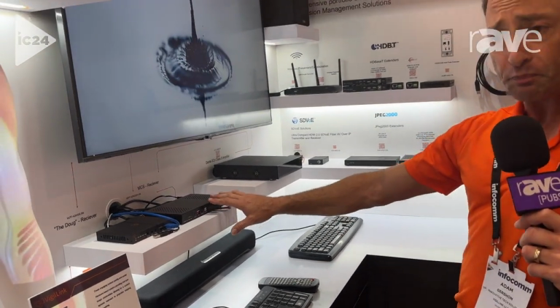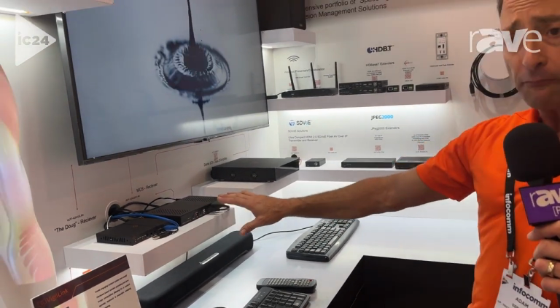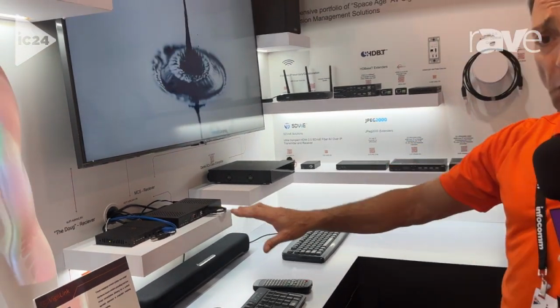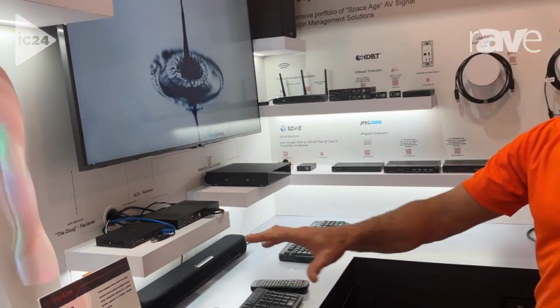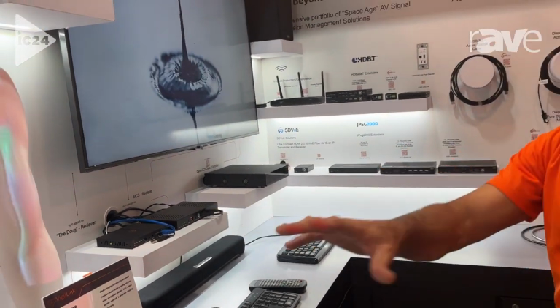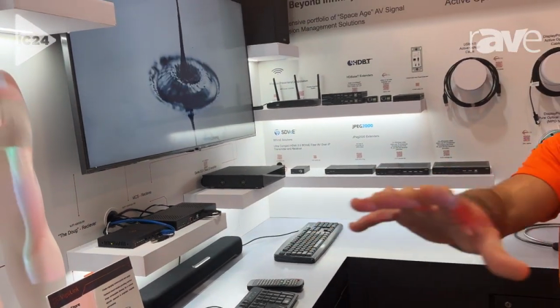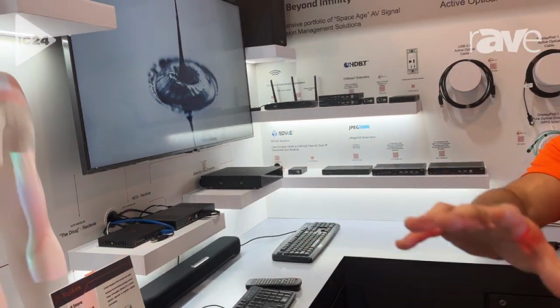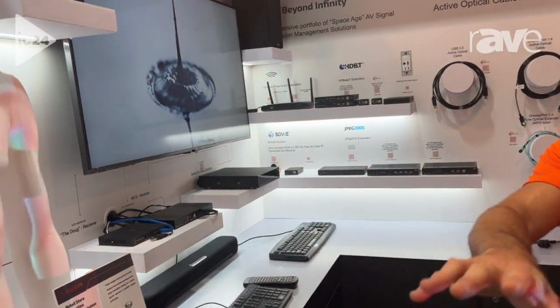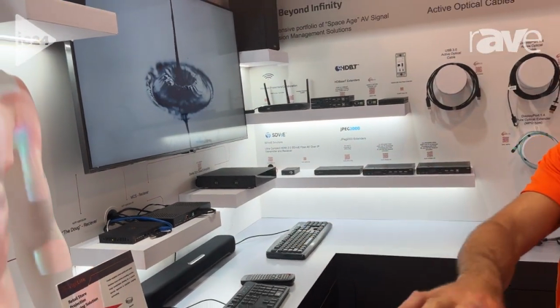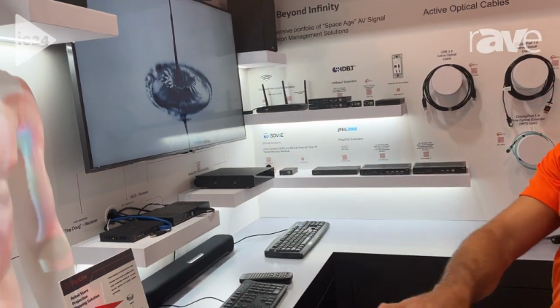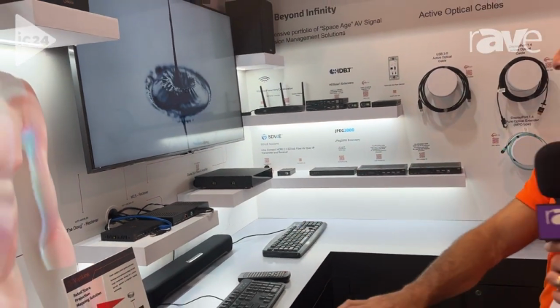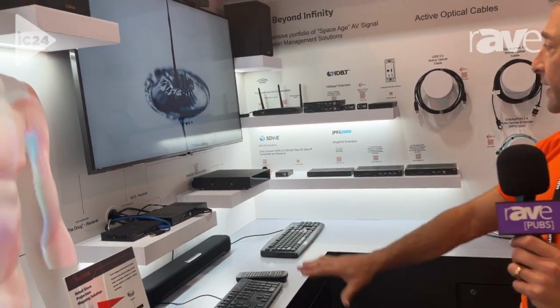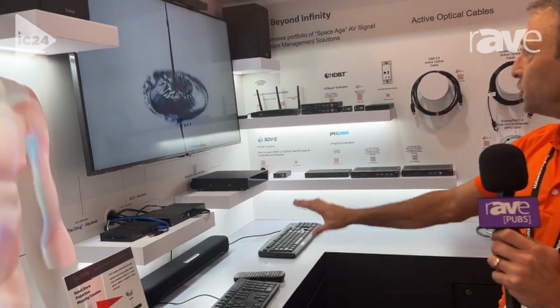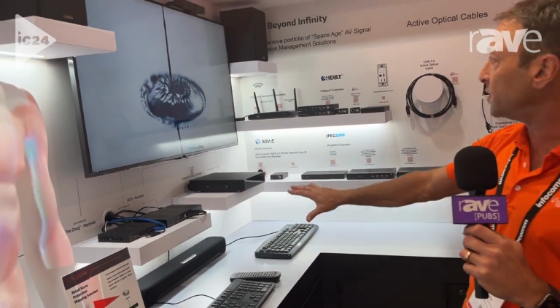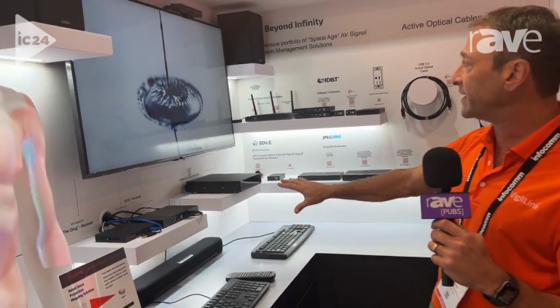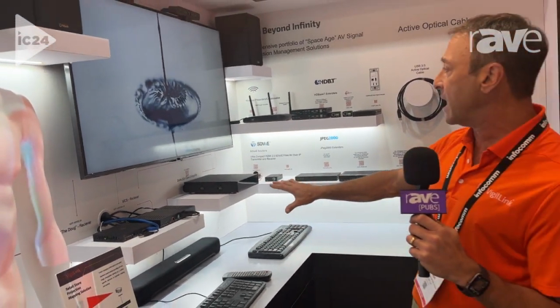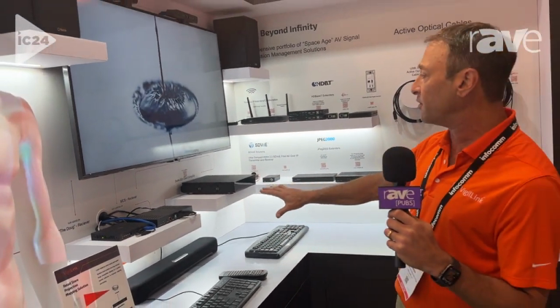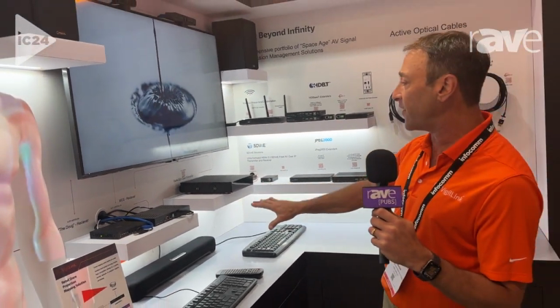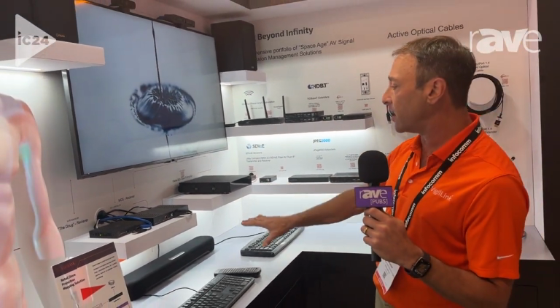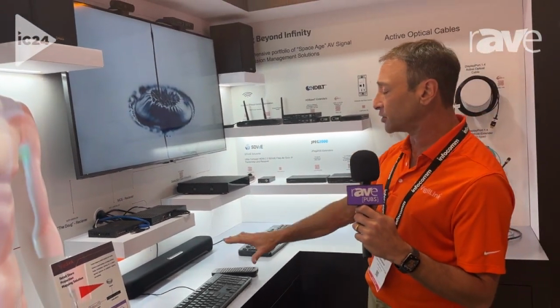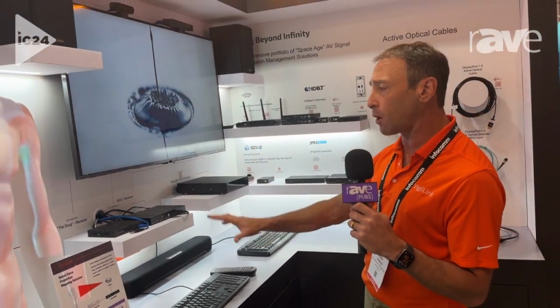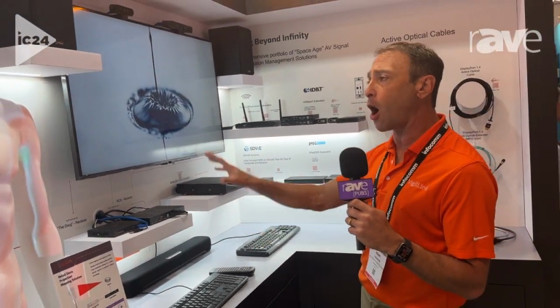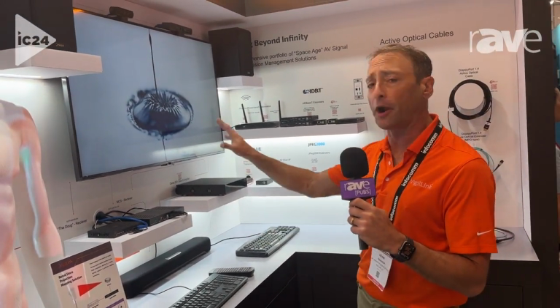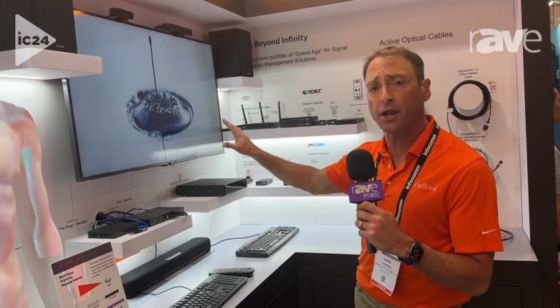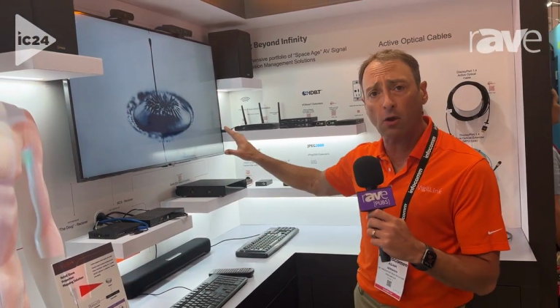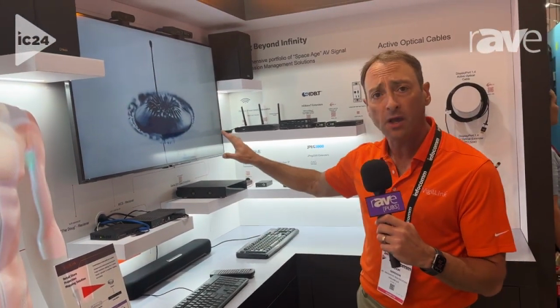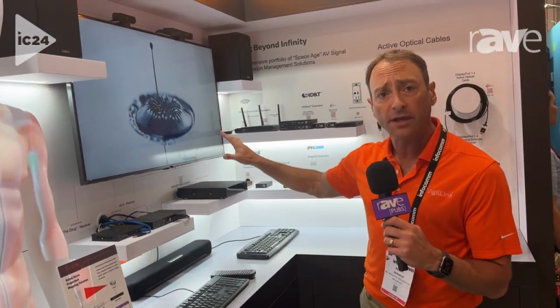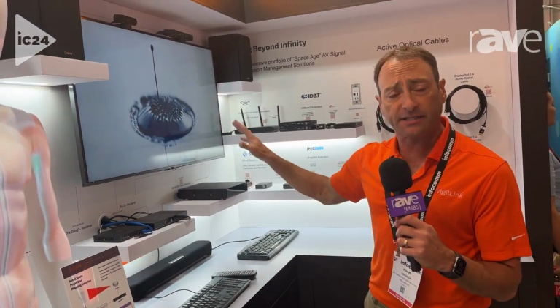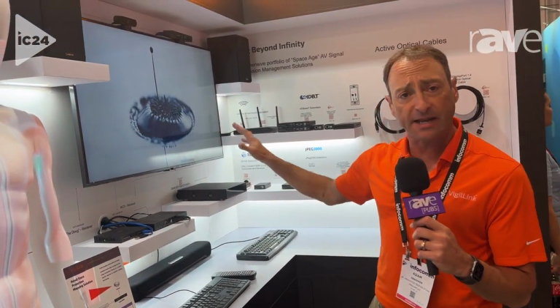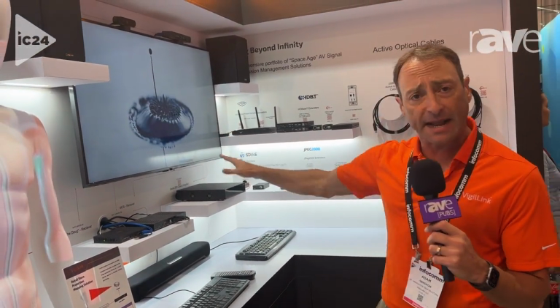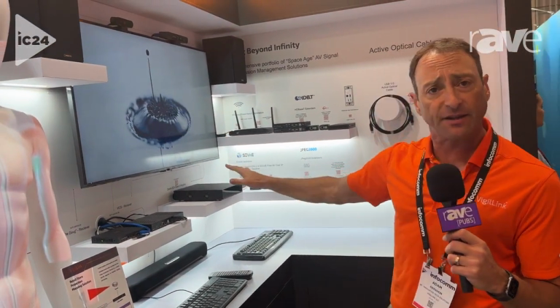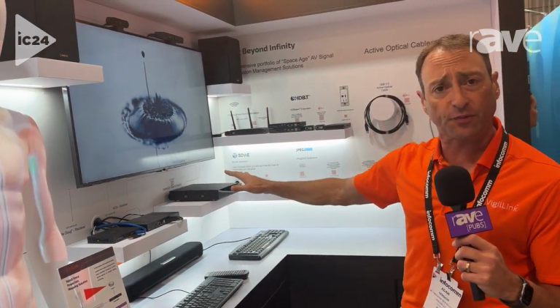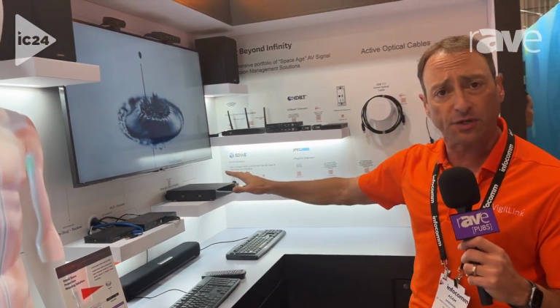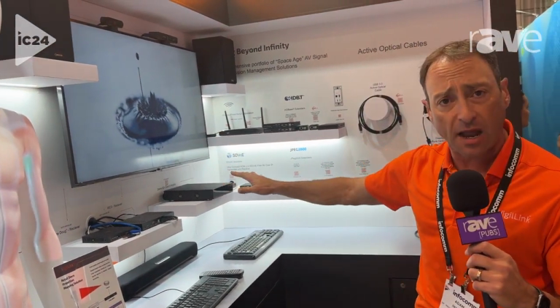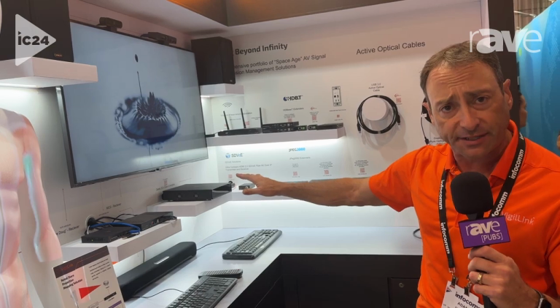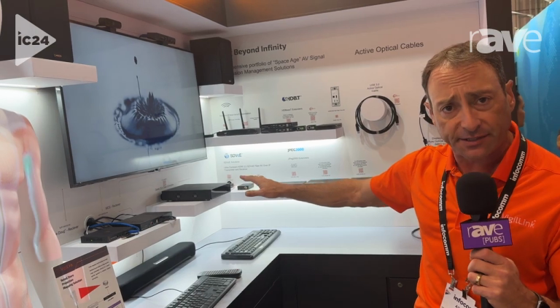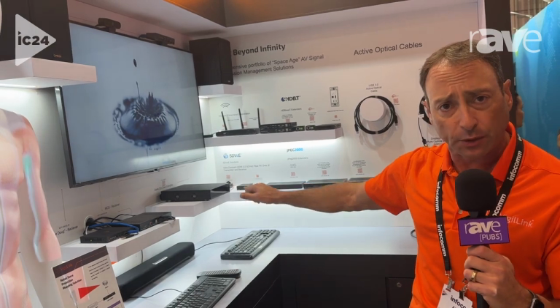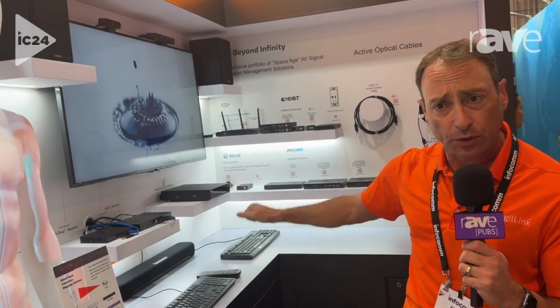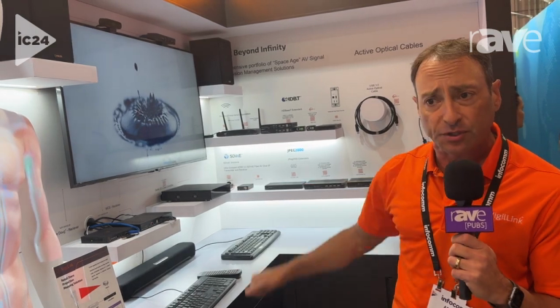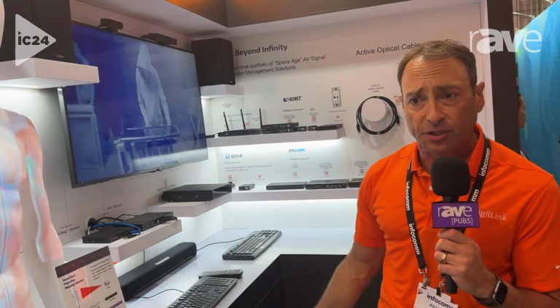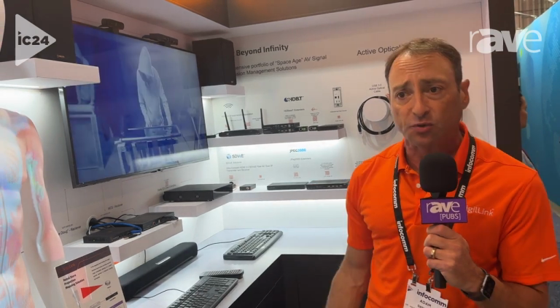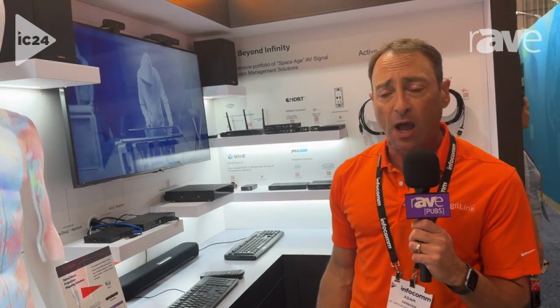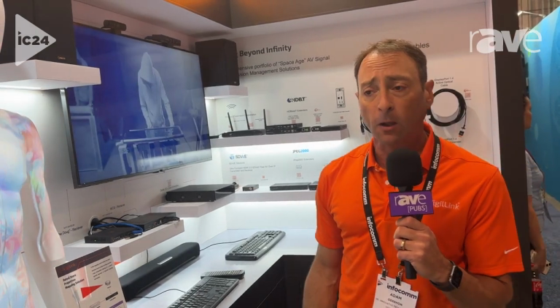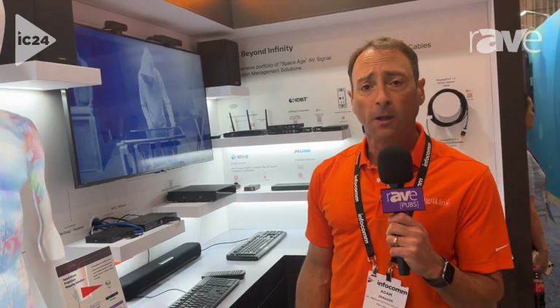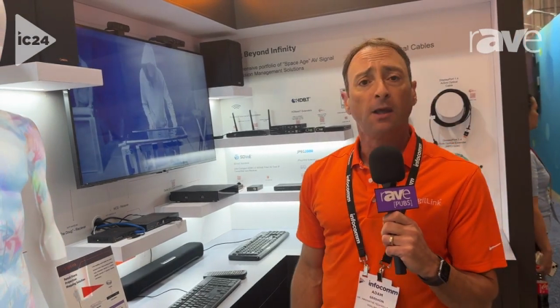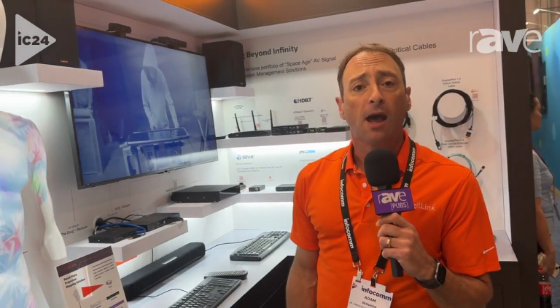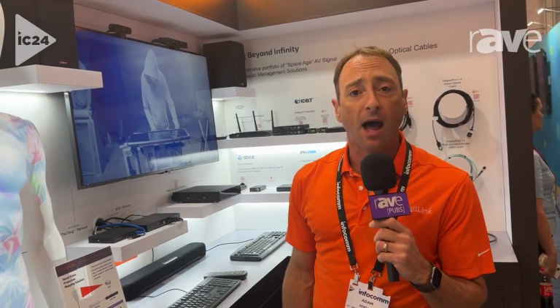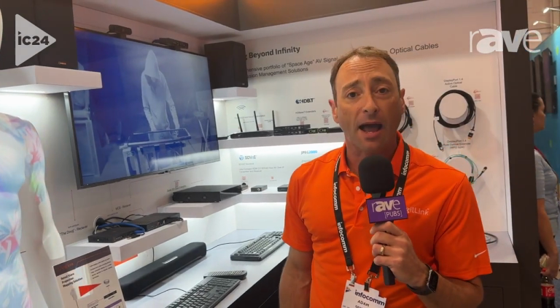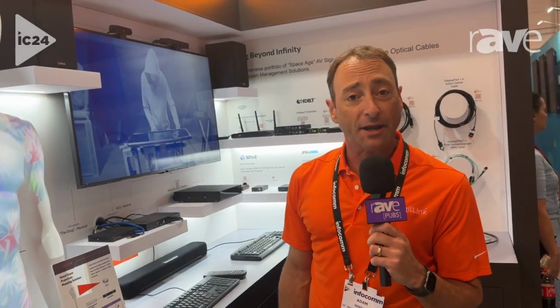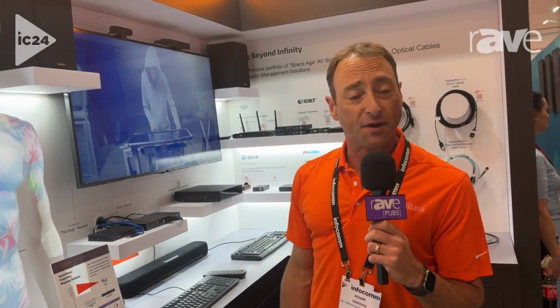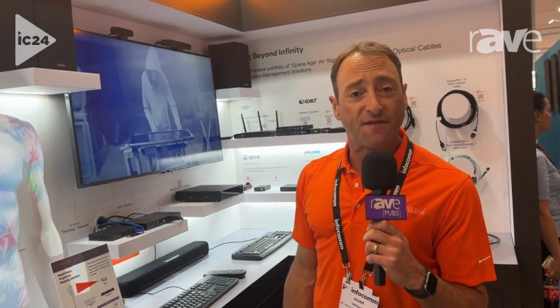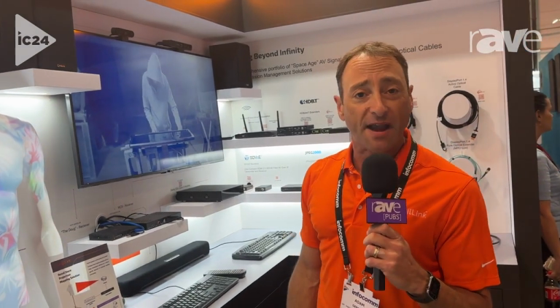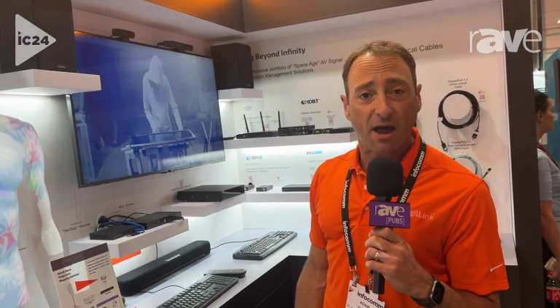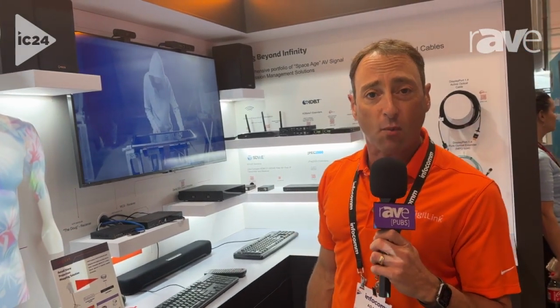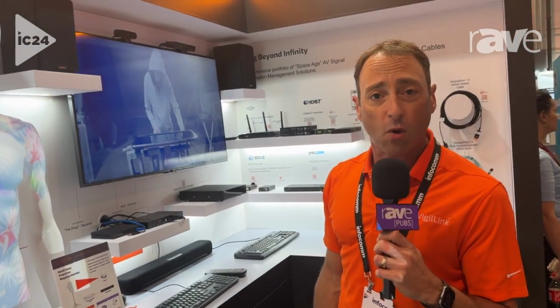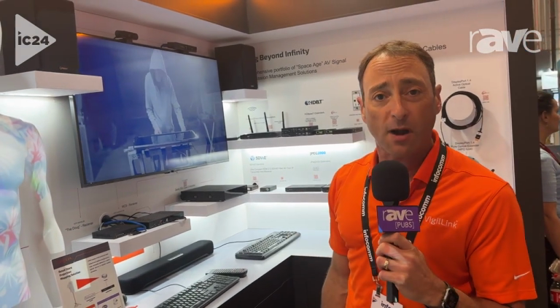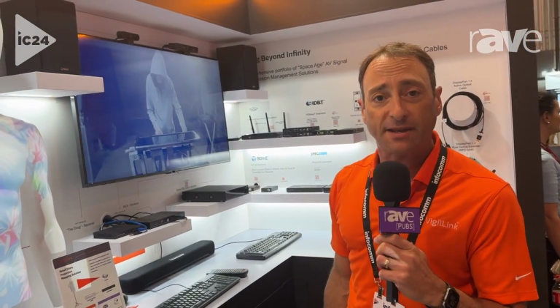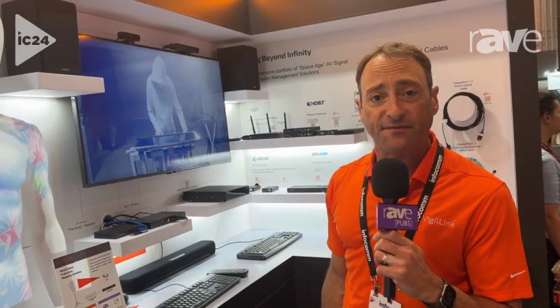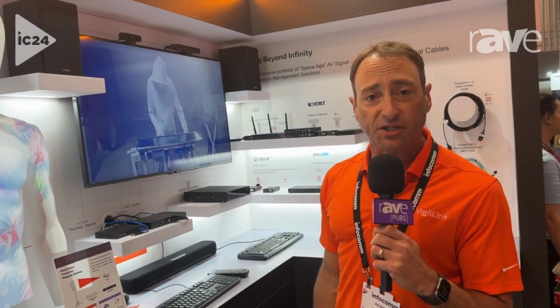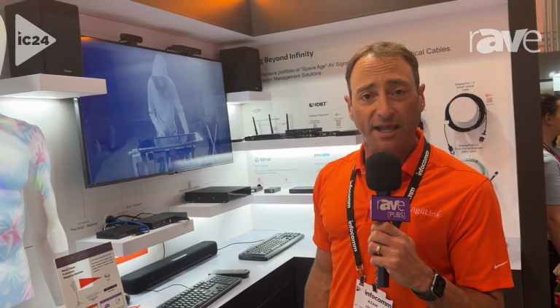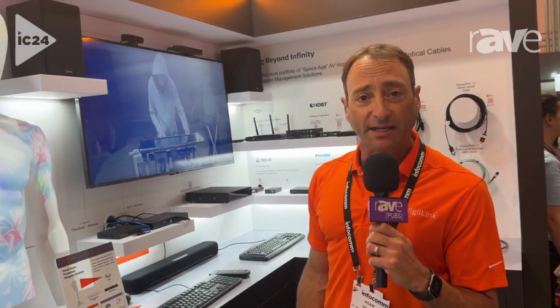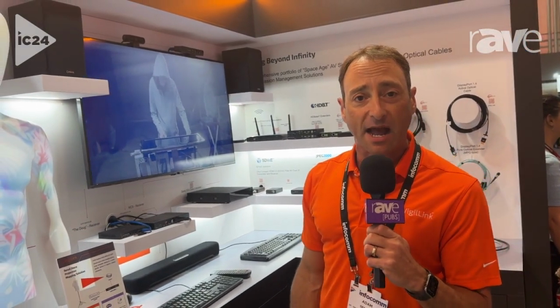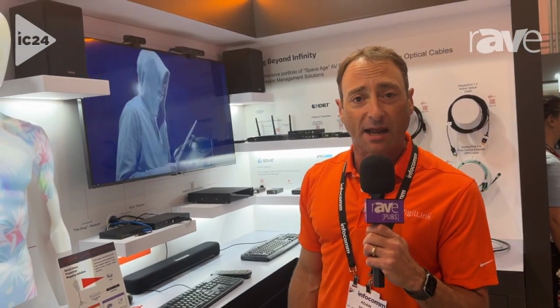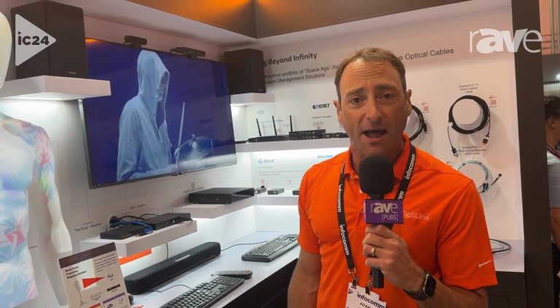All running through Dante to this amplifier, so our audio is connected through Dante Solutions as well. You can find out more at Vigilink.com.